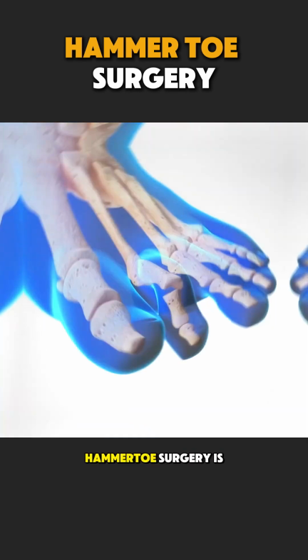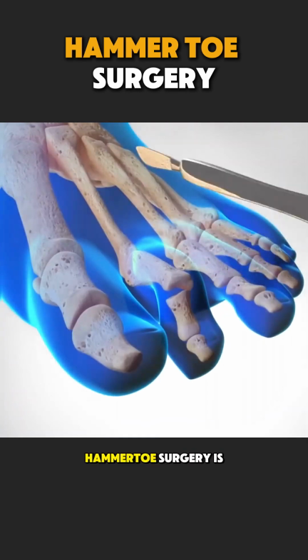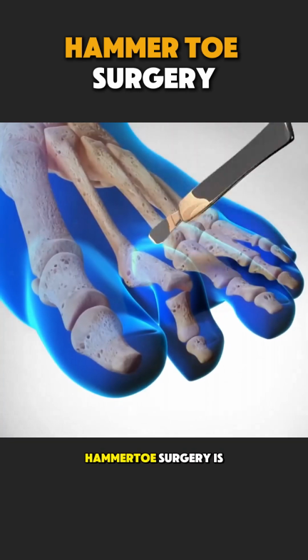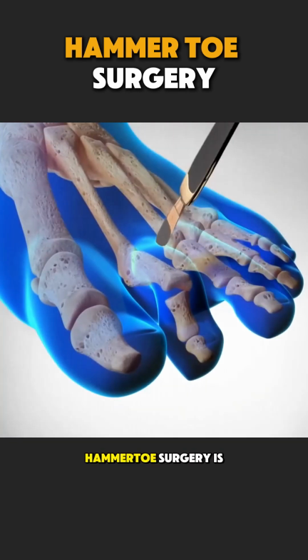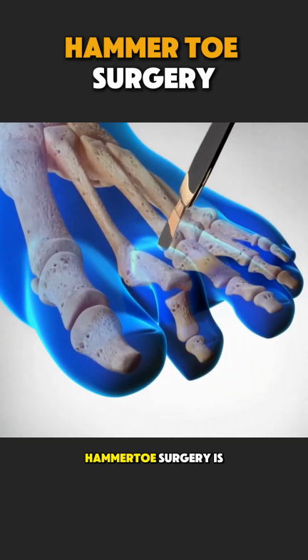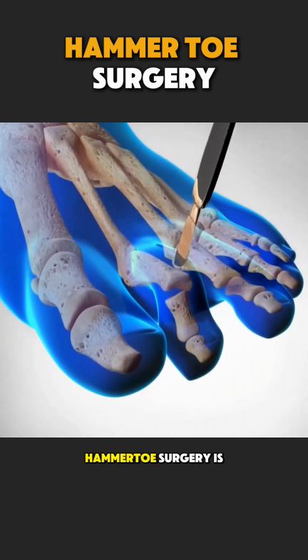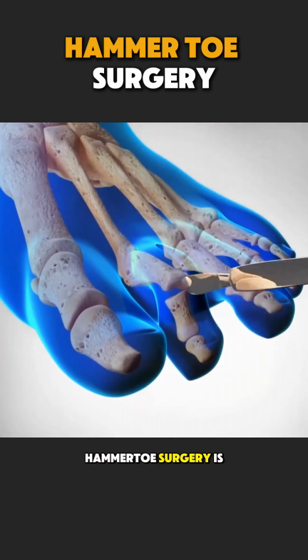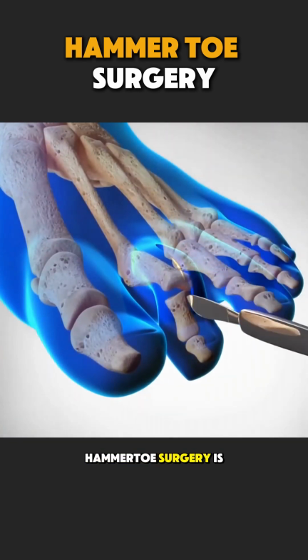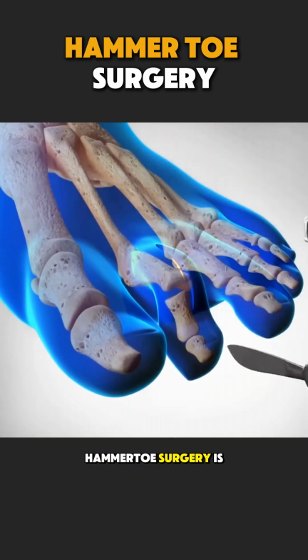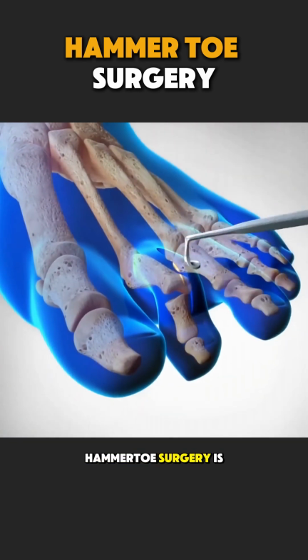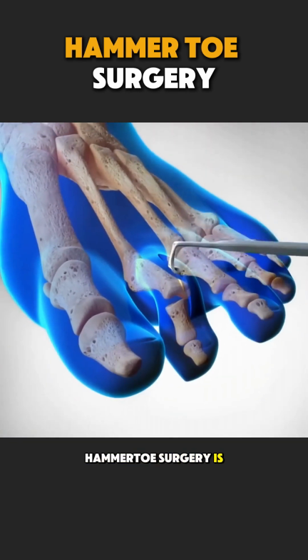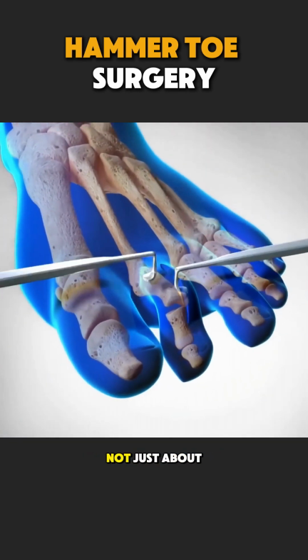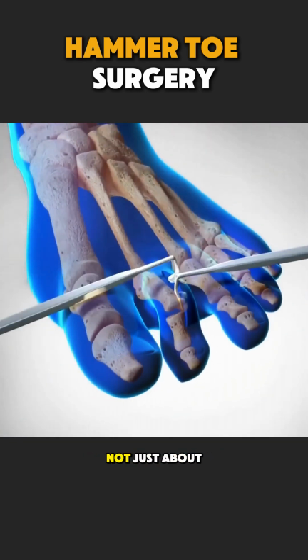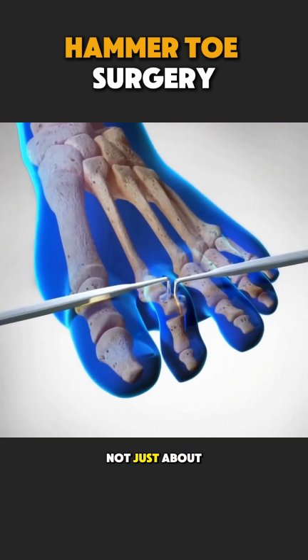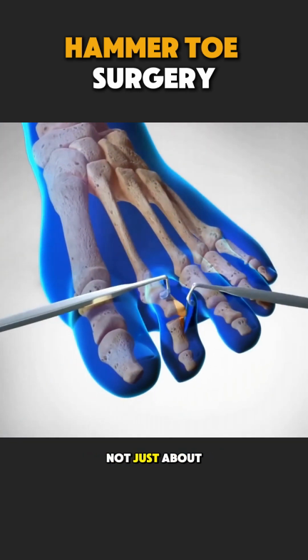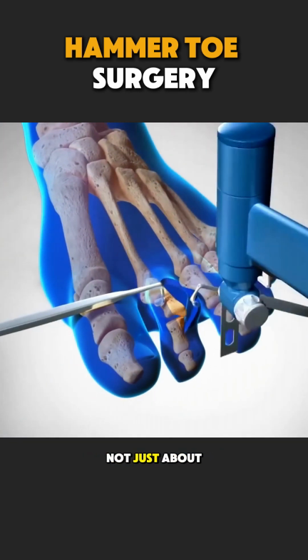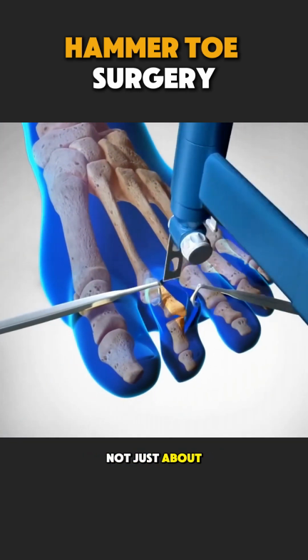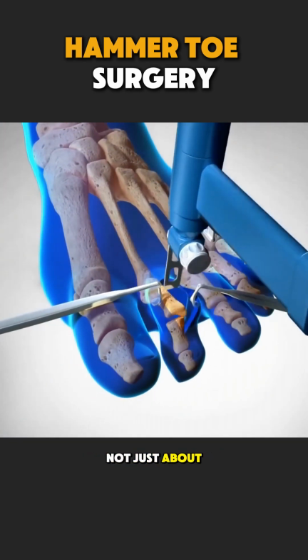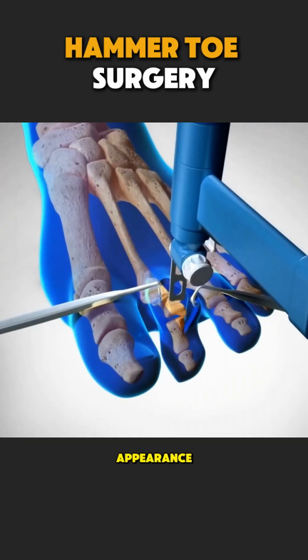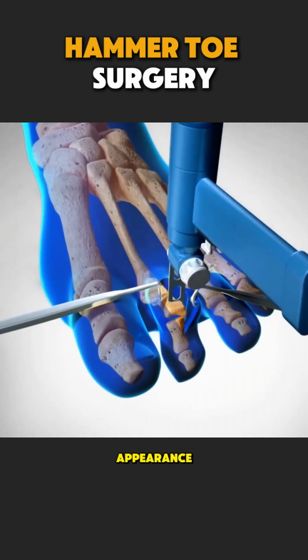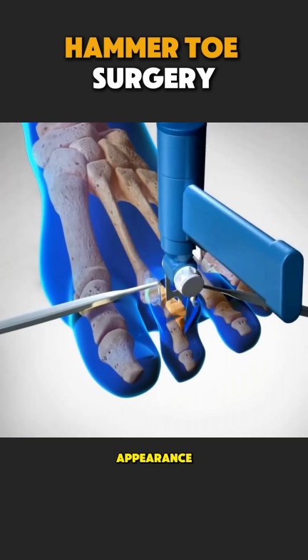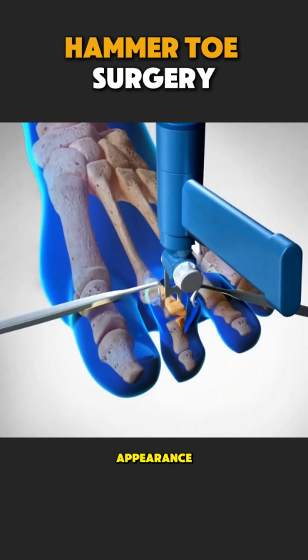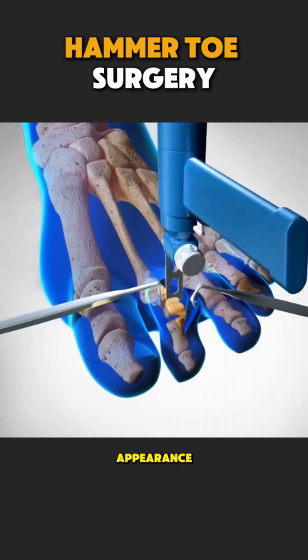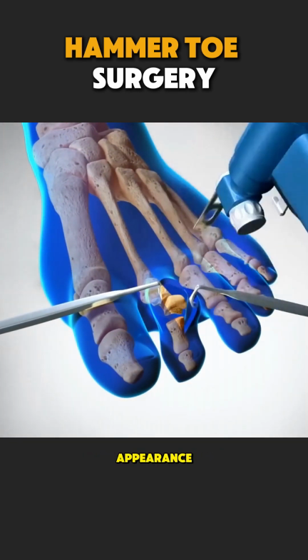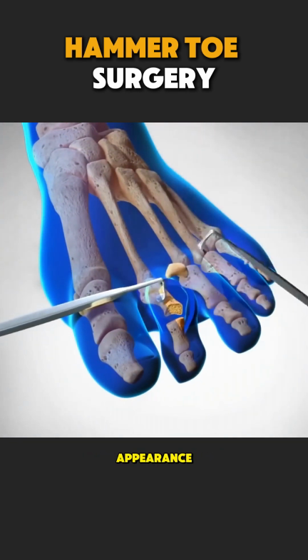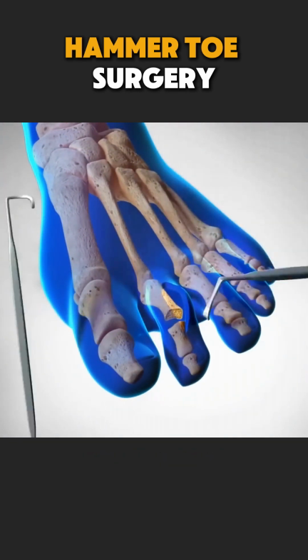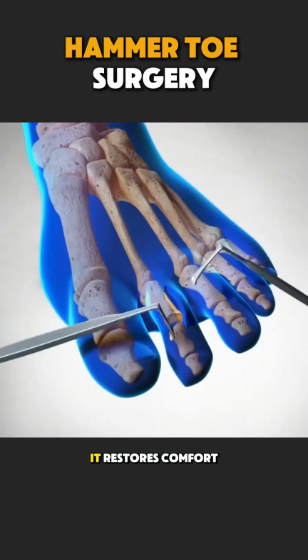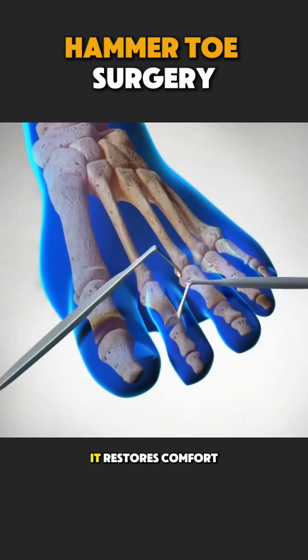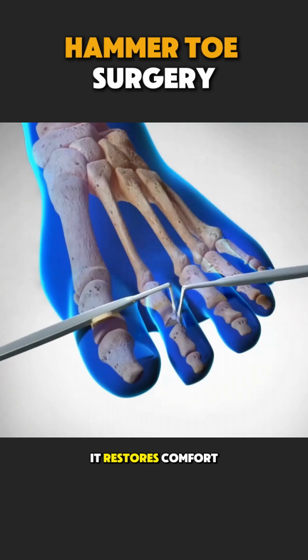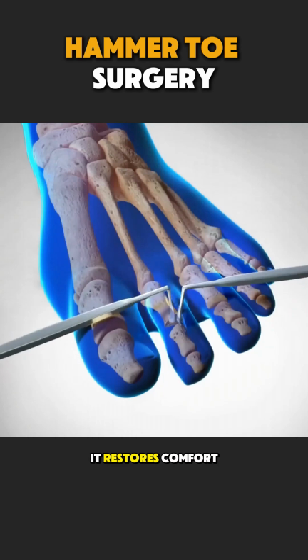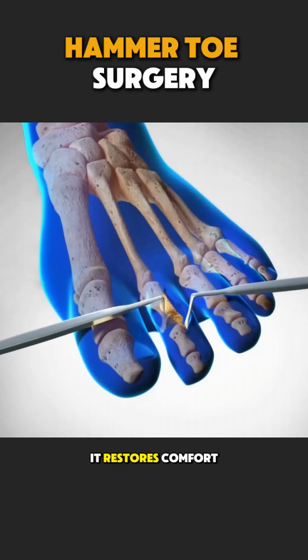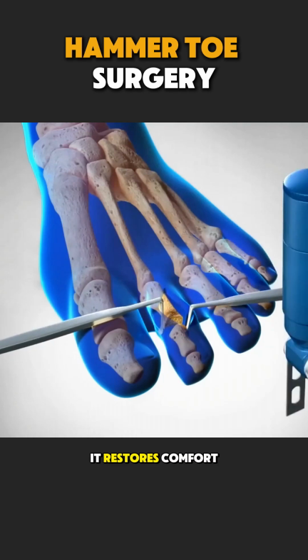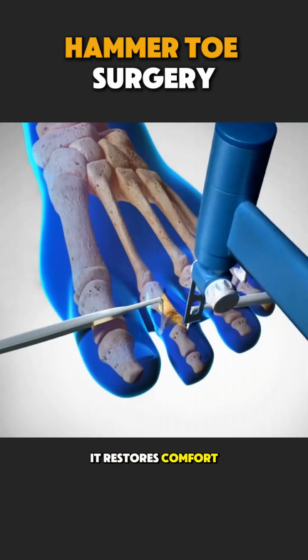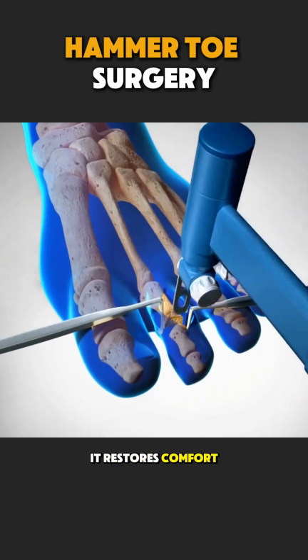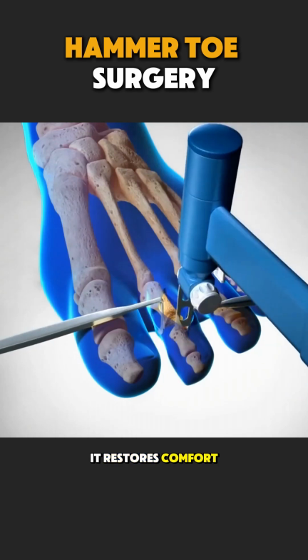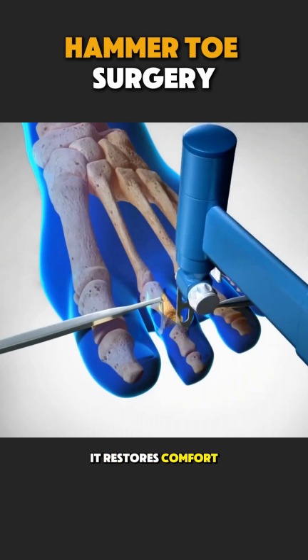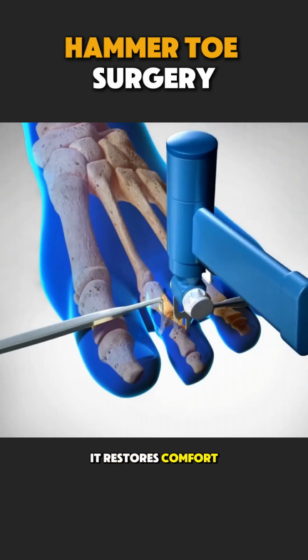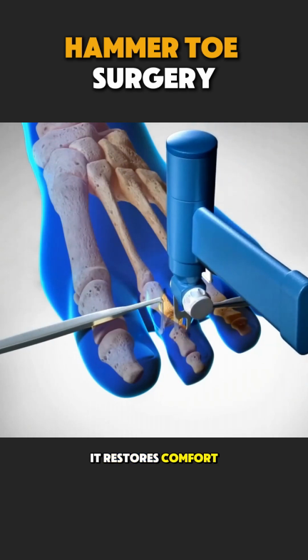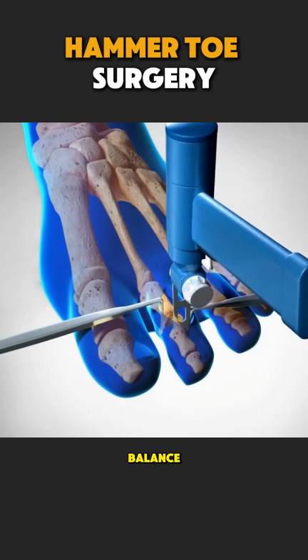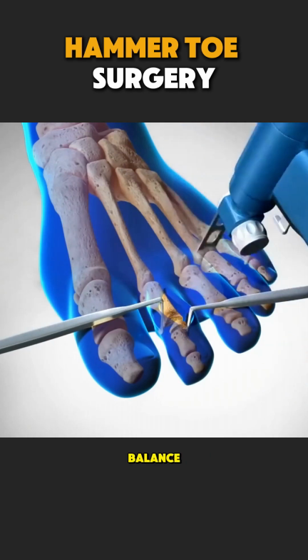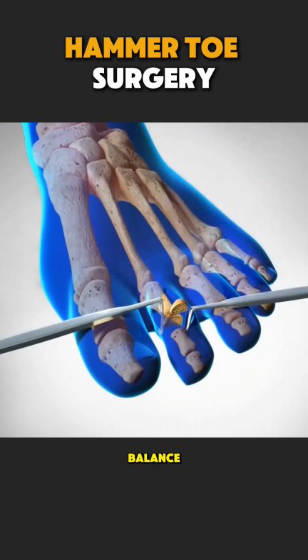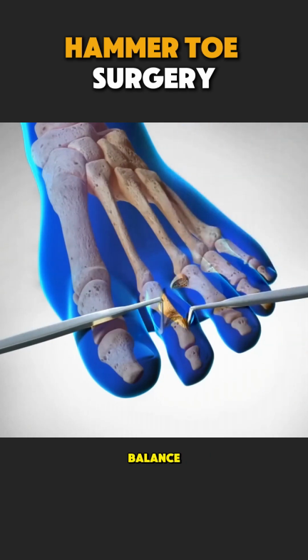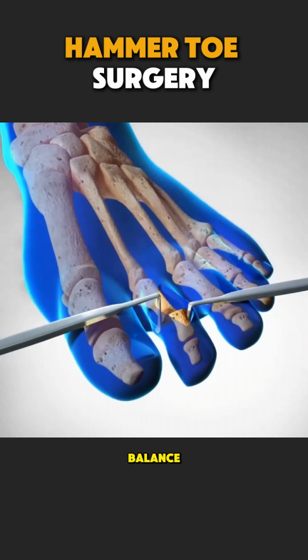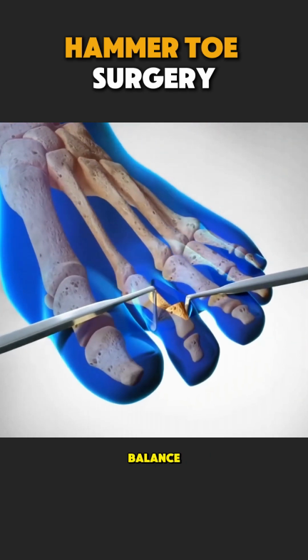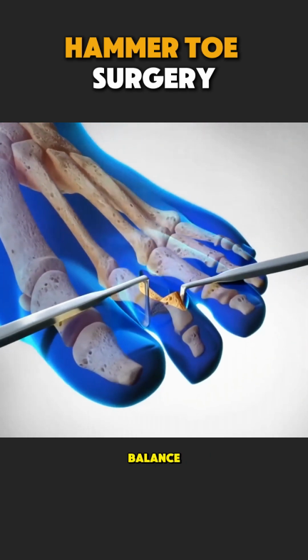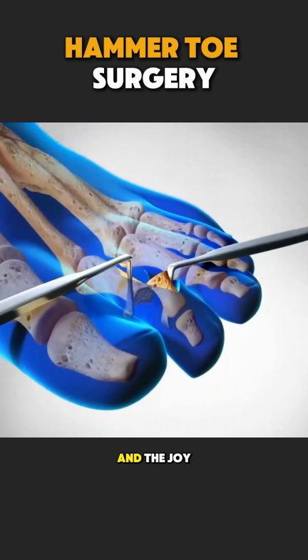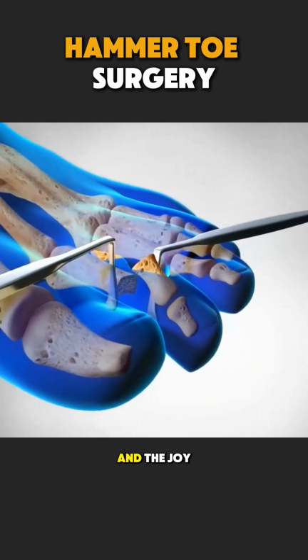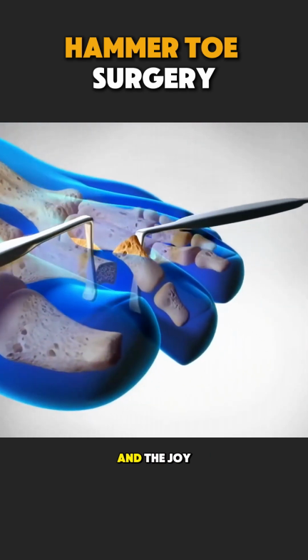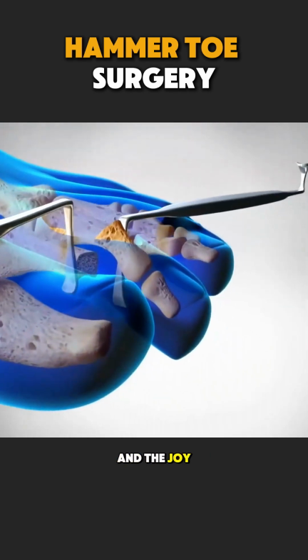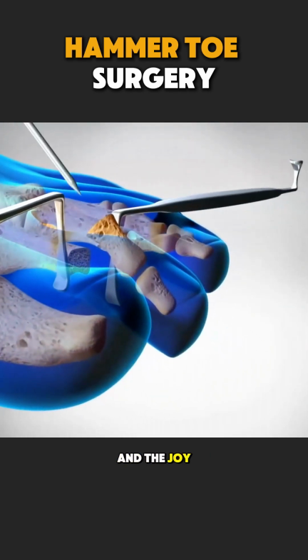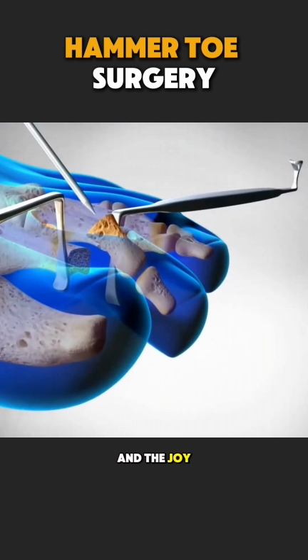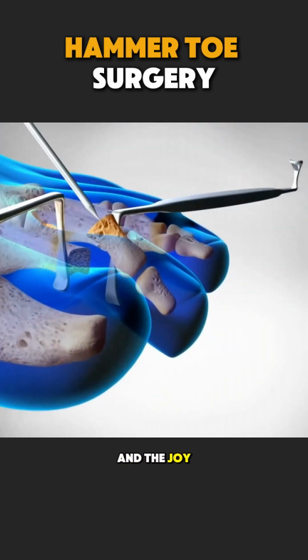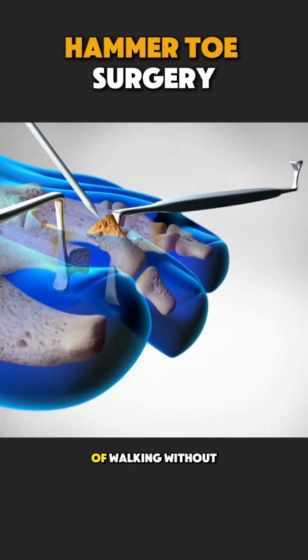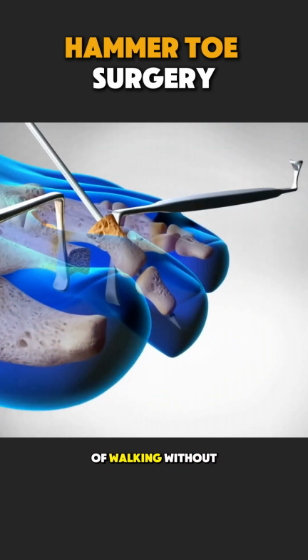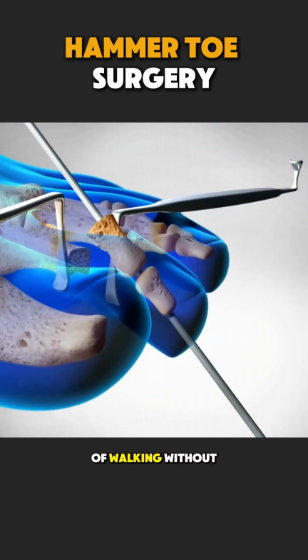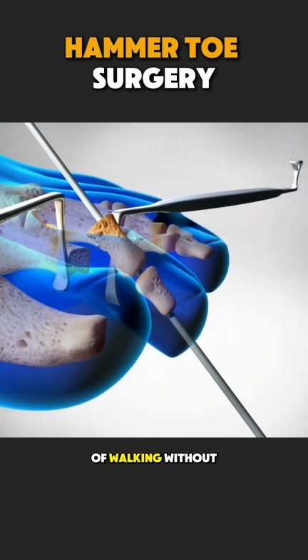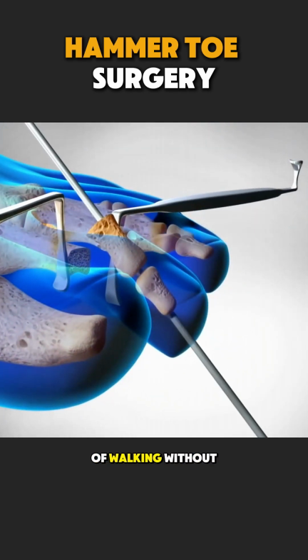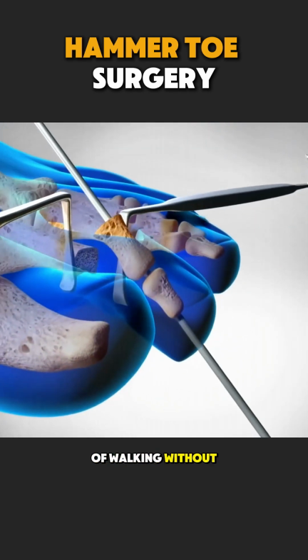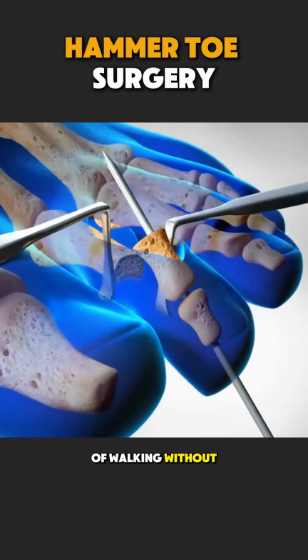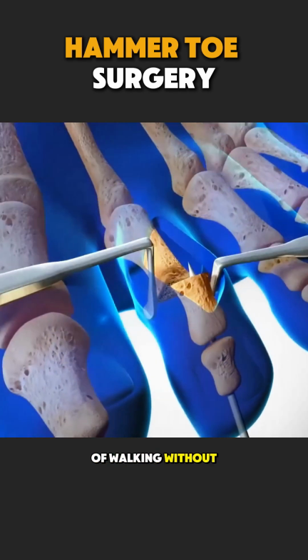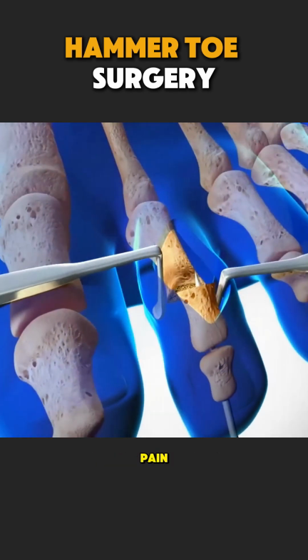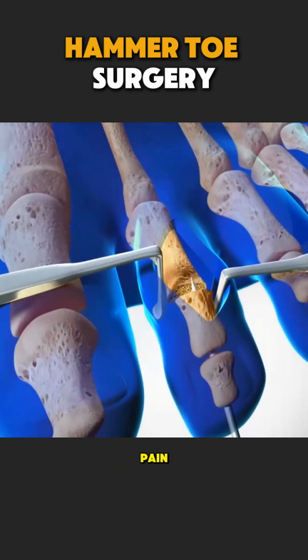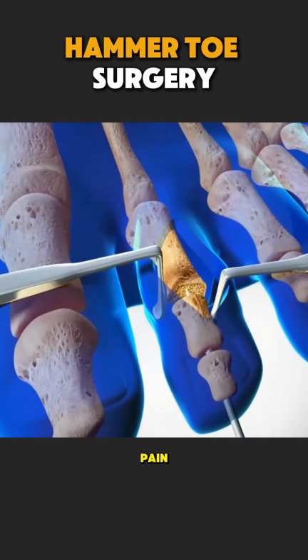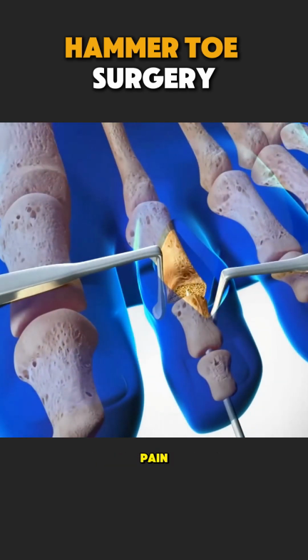Hammer toe surgery is not just about appearance. It restores comfort, balance, and the joy of walking without pain.